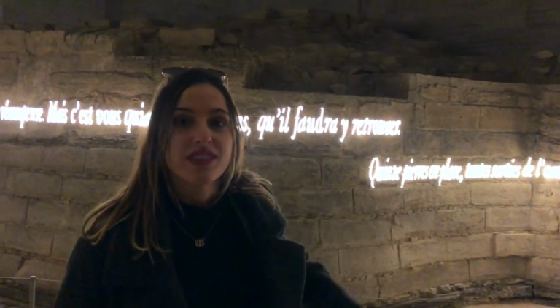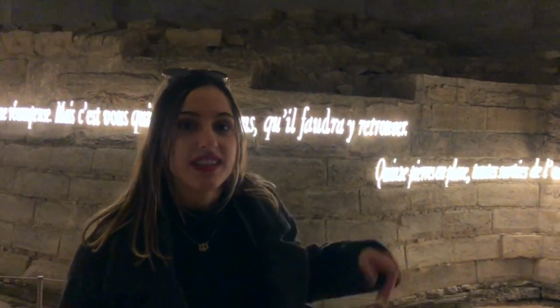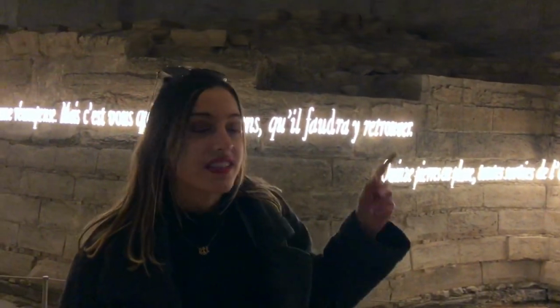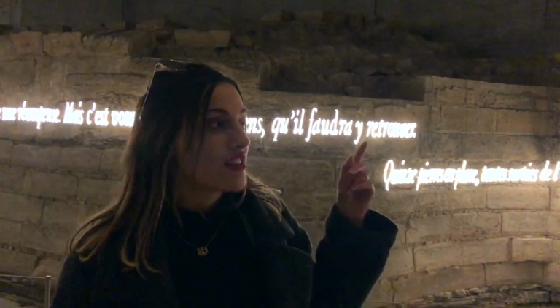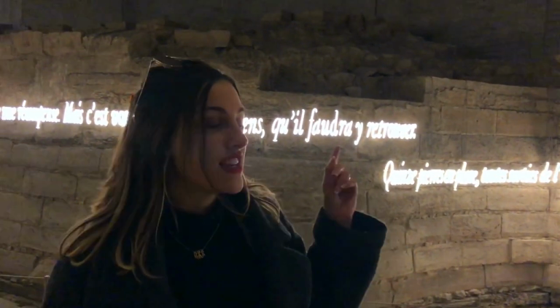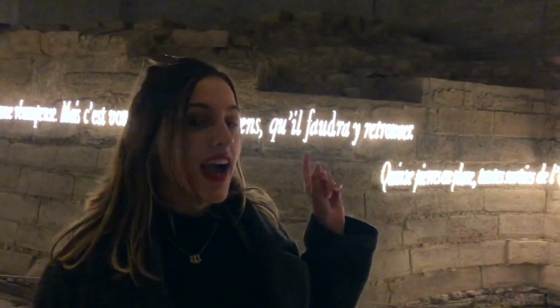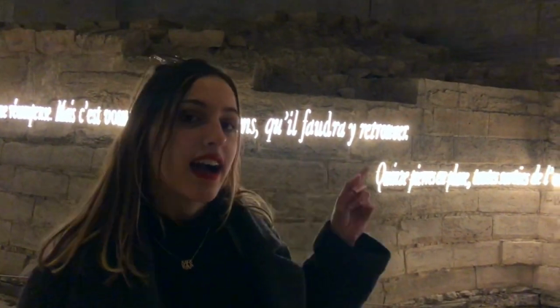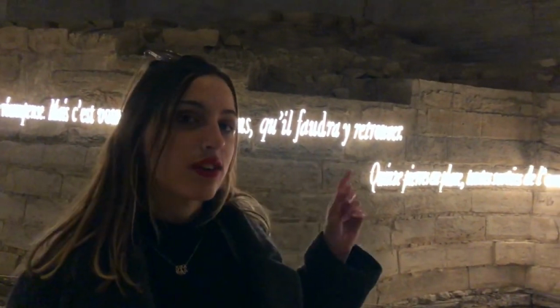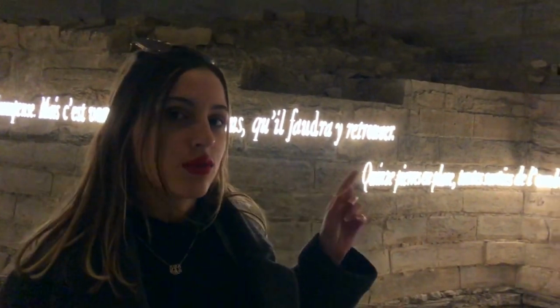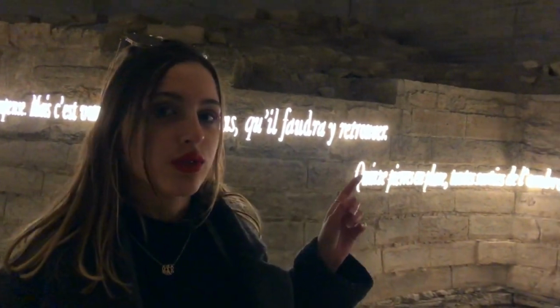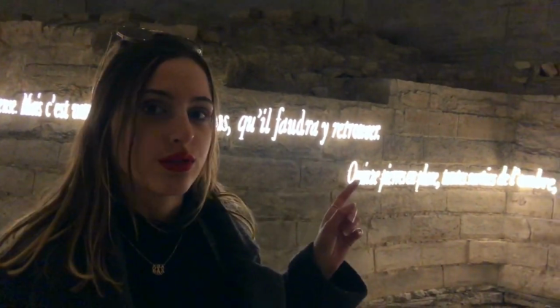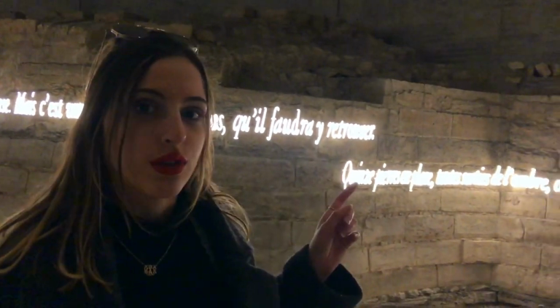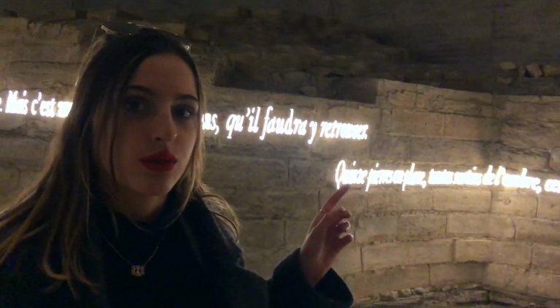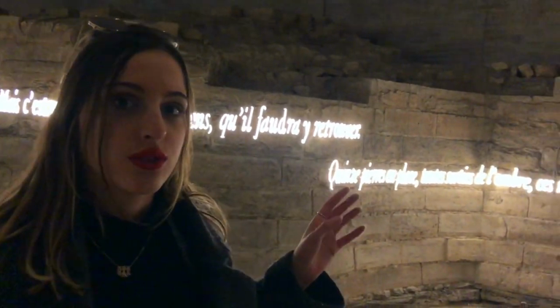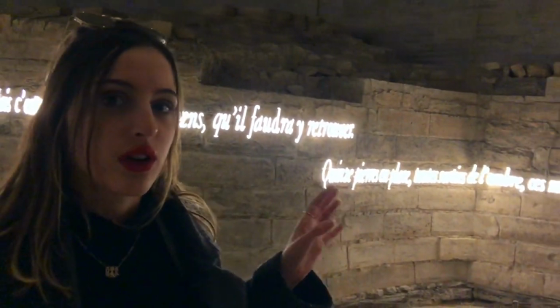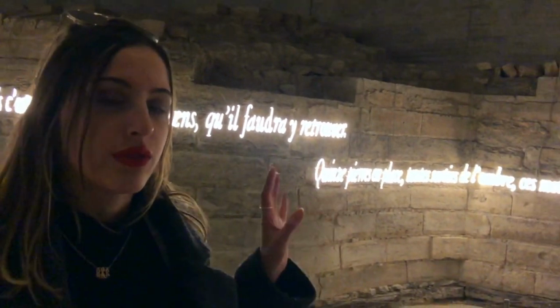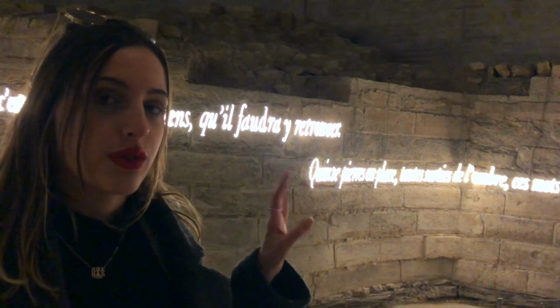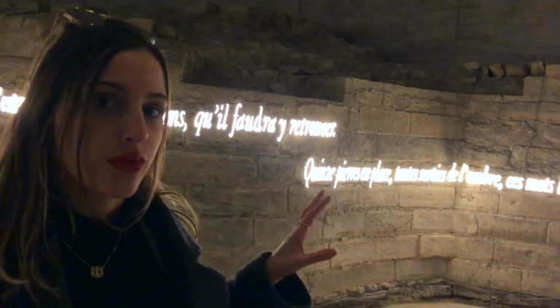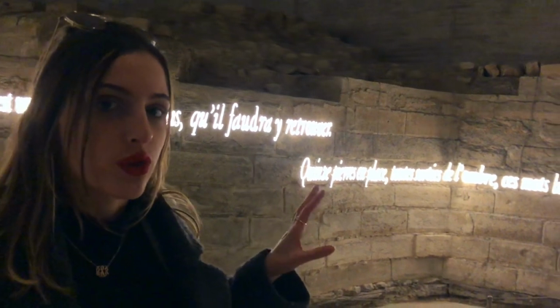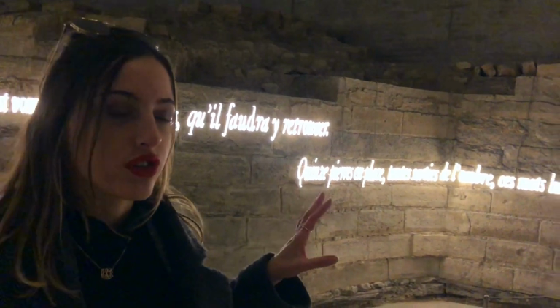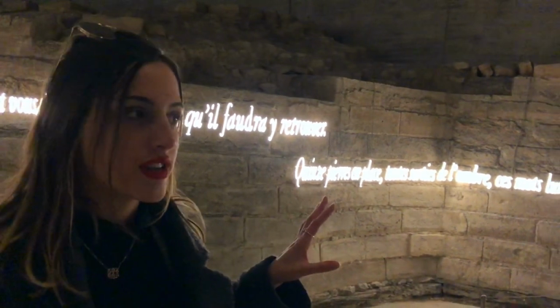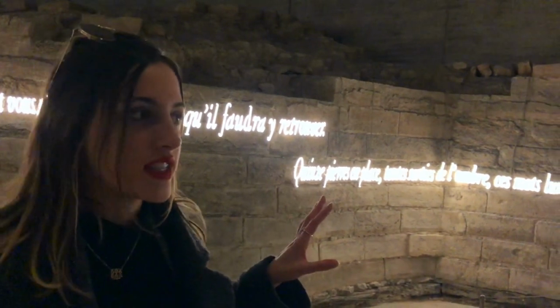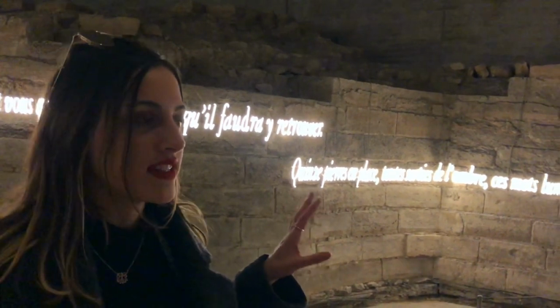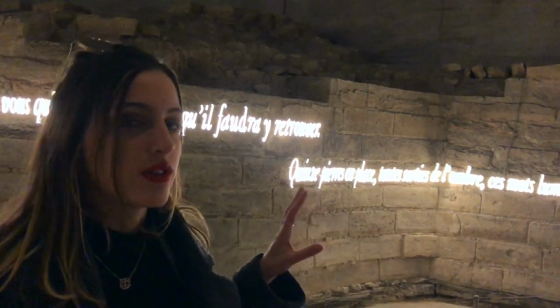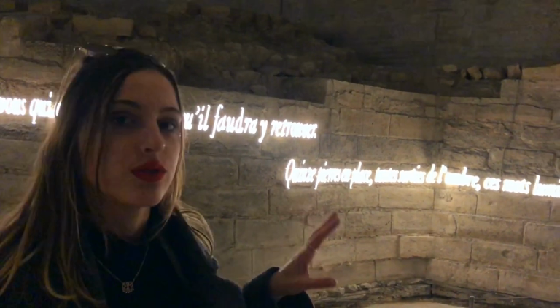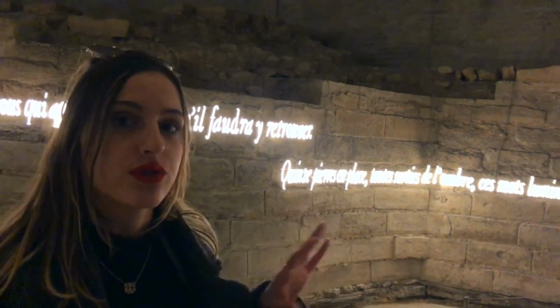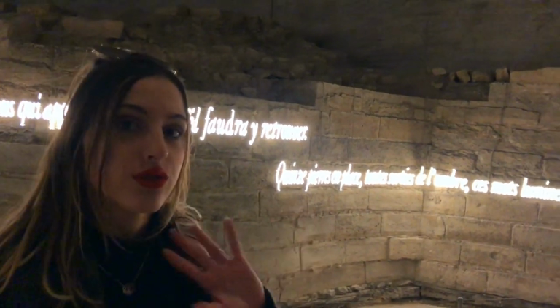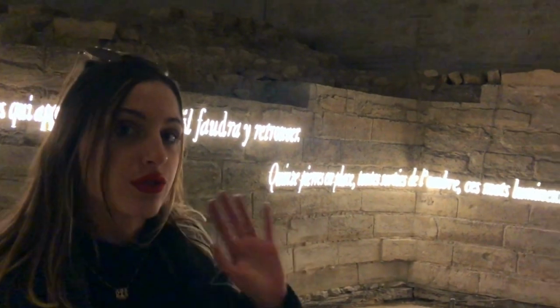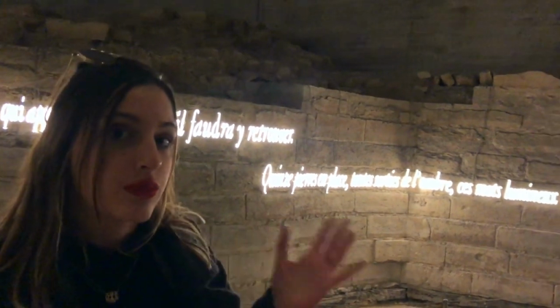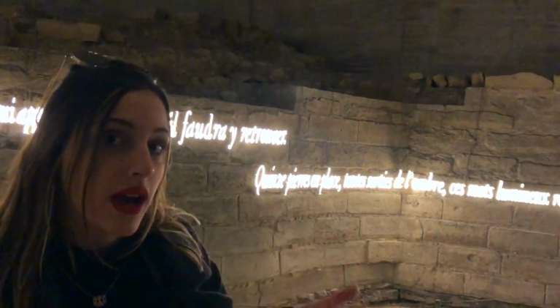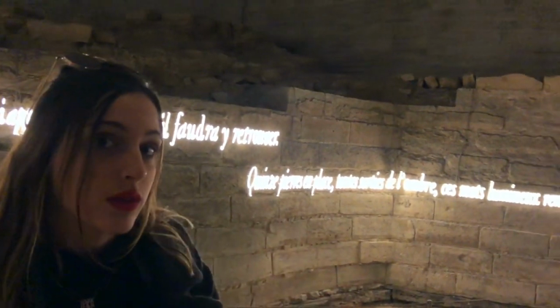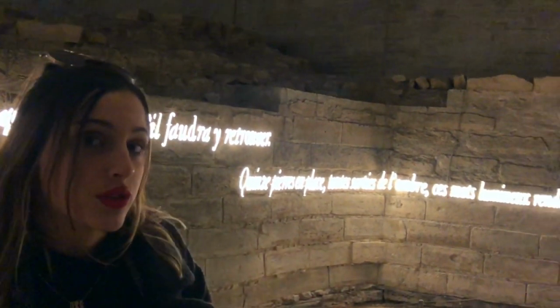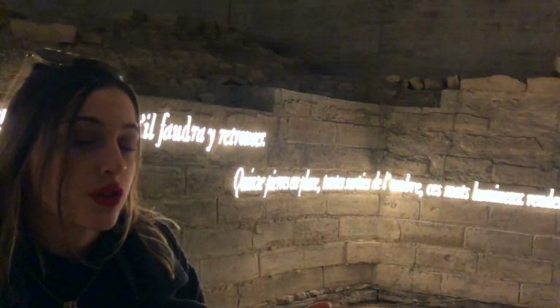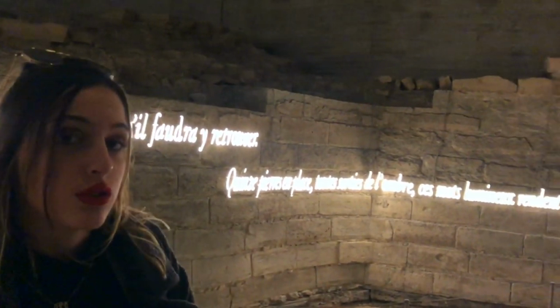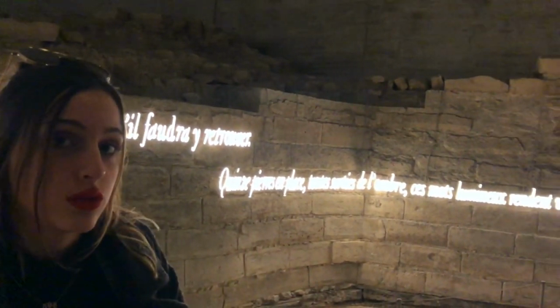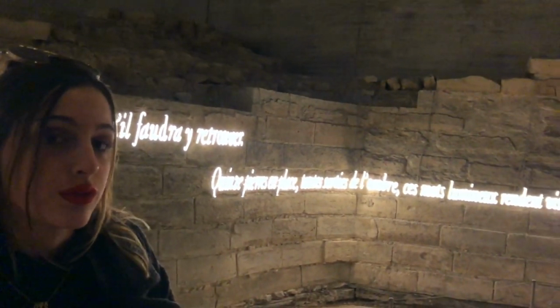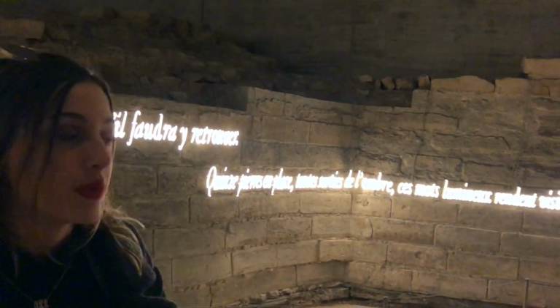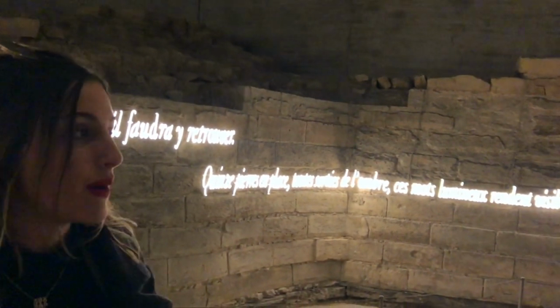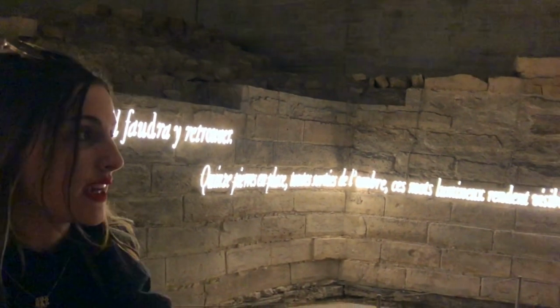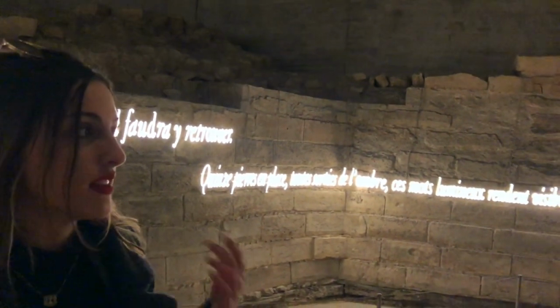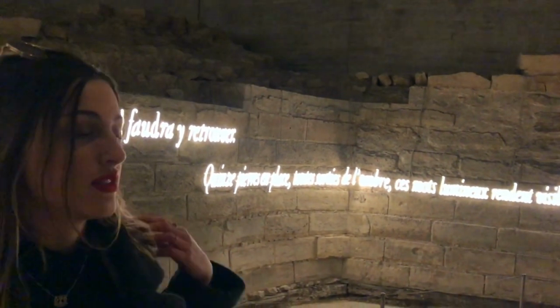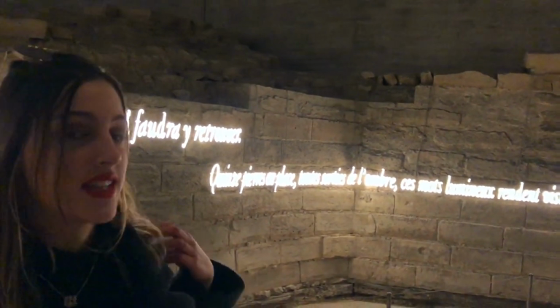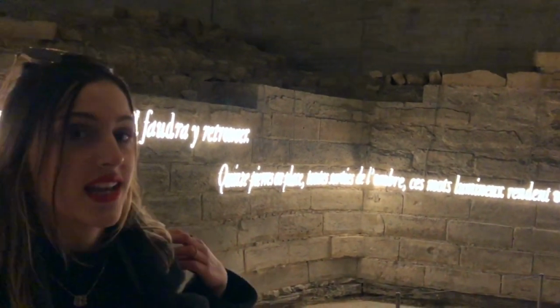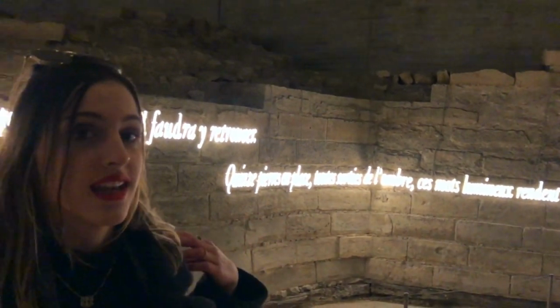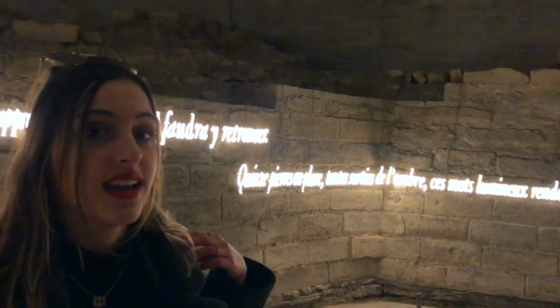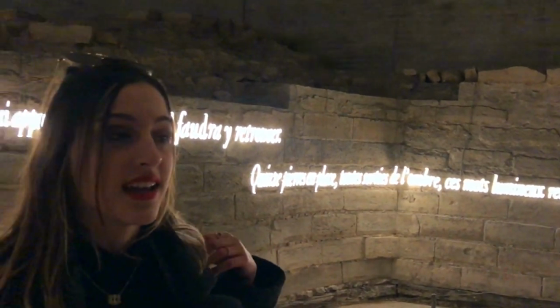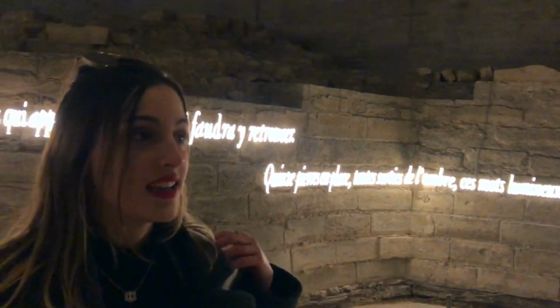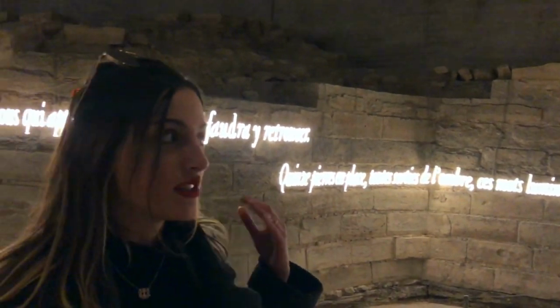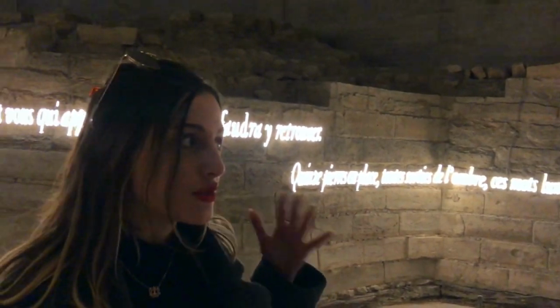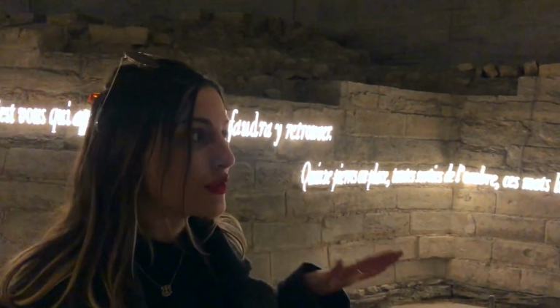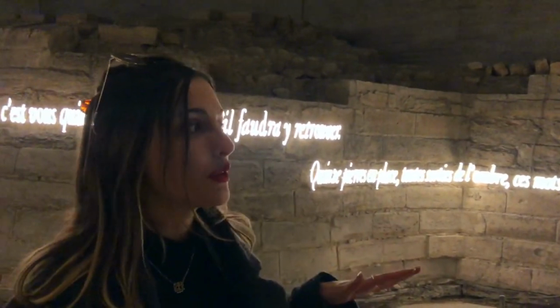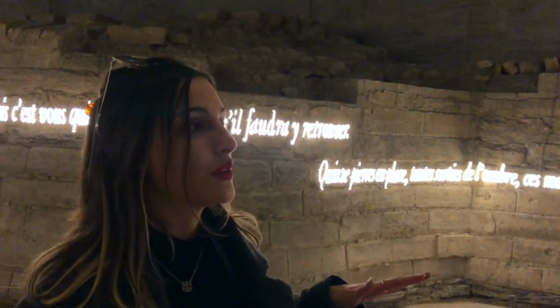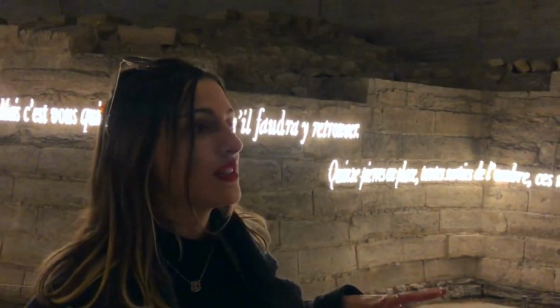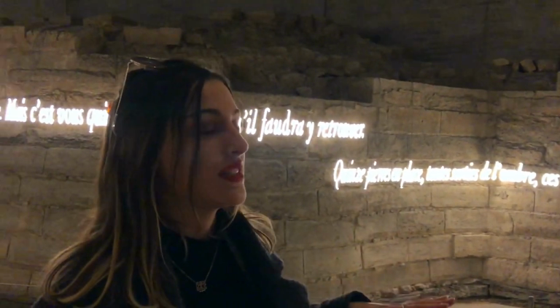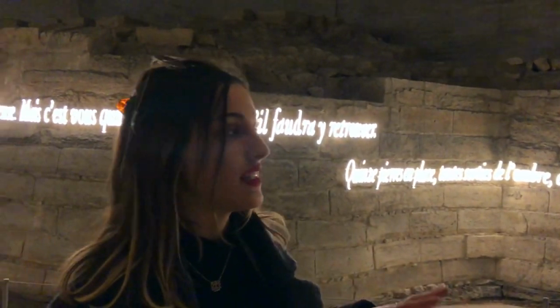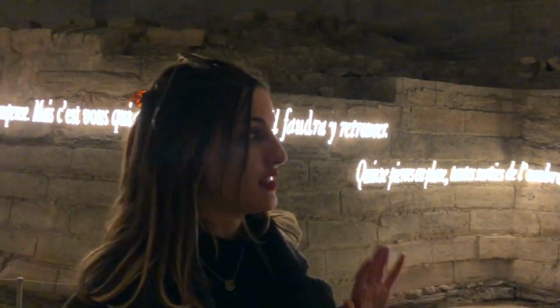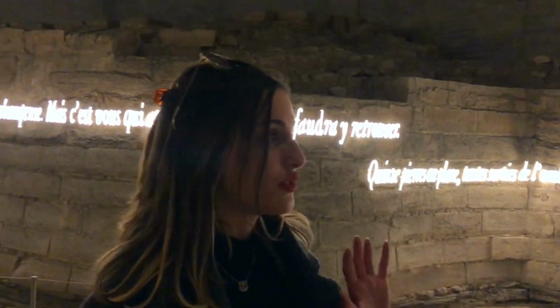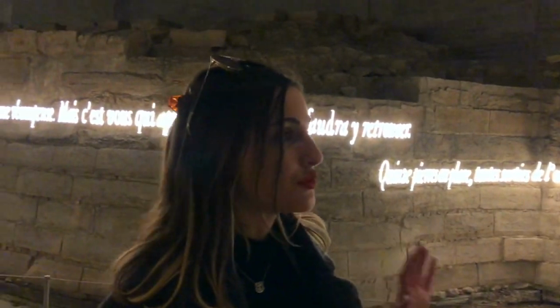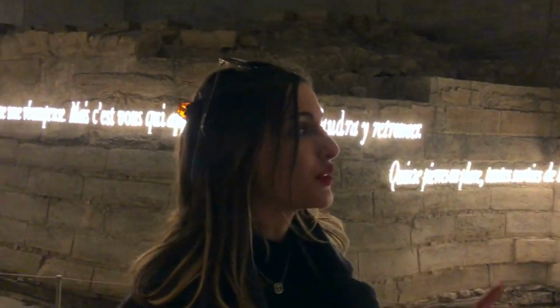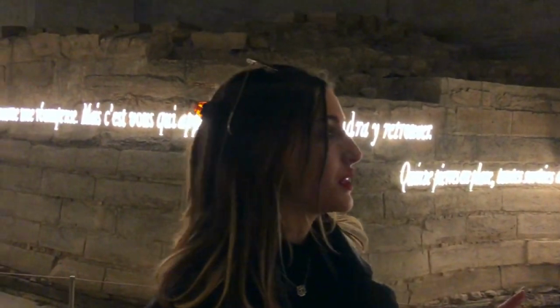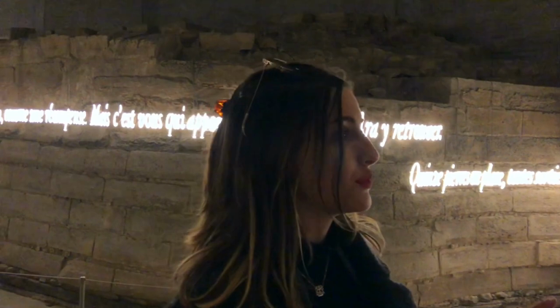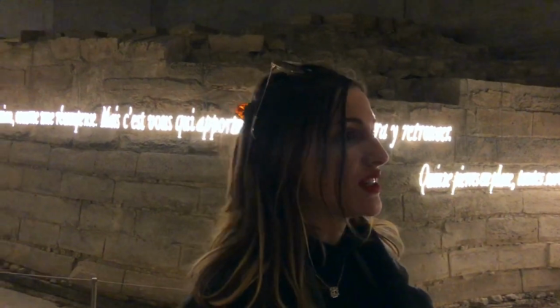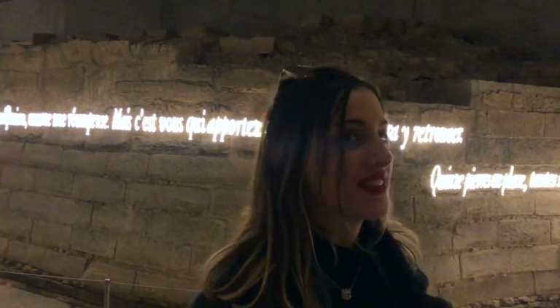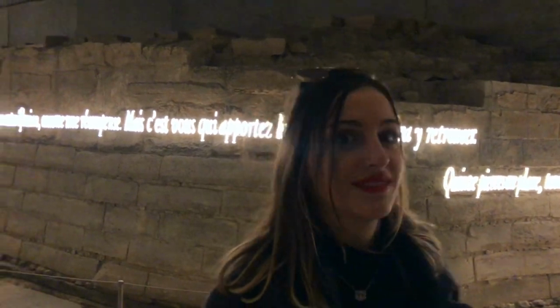Alright guys, so these are the actual stones of the fortress that used to surround the Louvre back in the day. They're the real ones and it's really impressive.